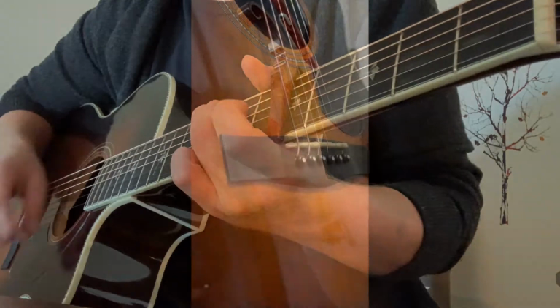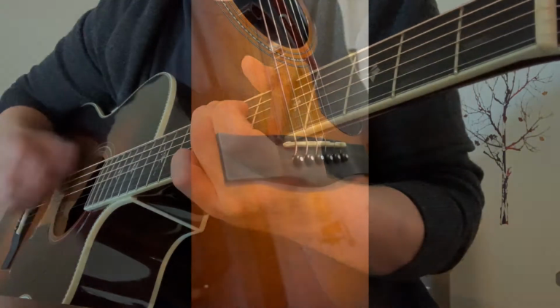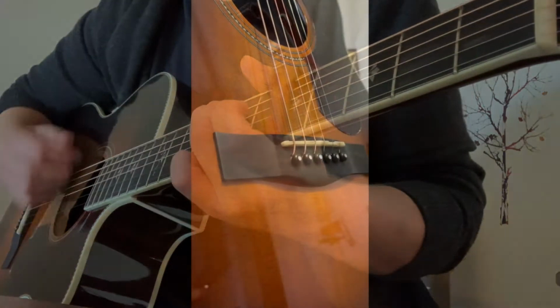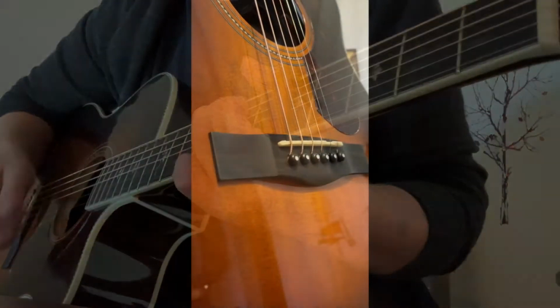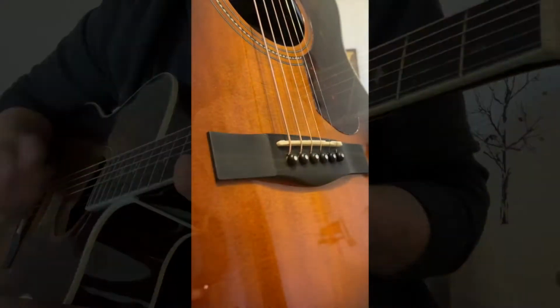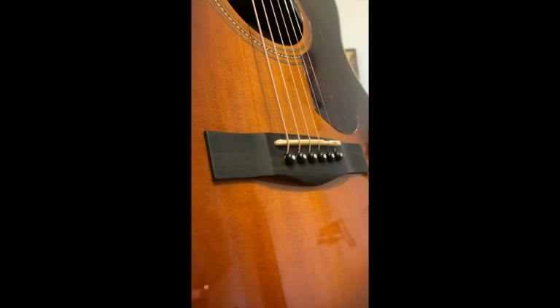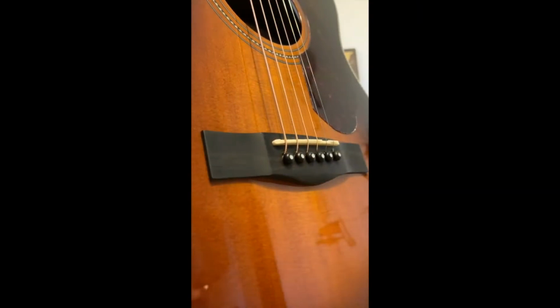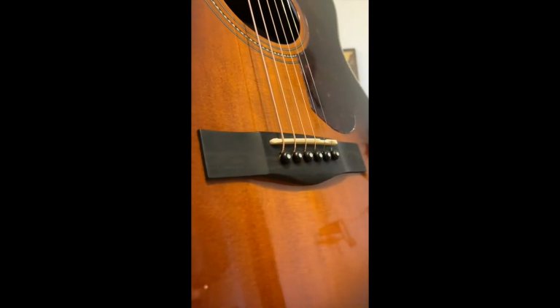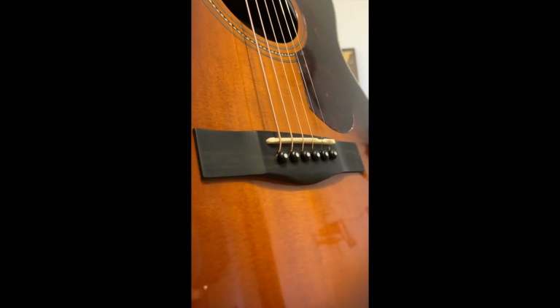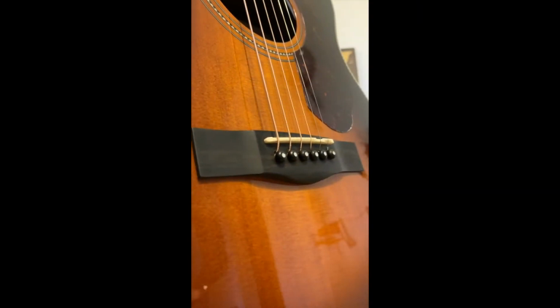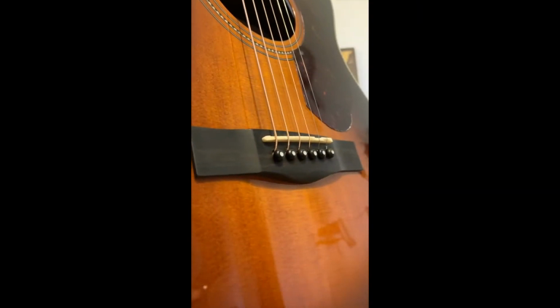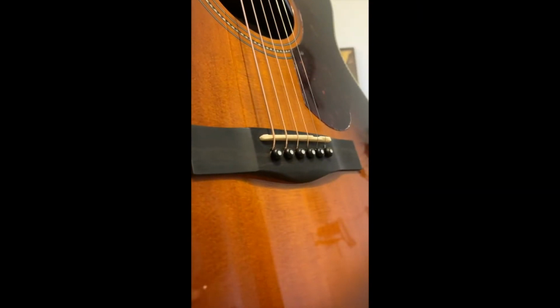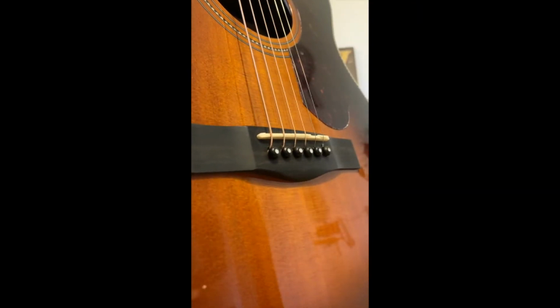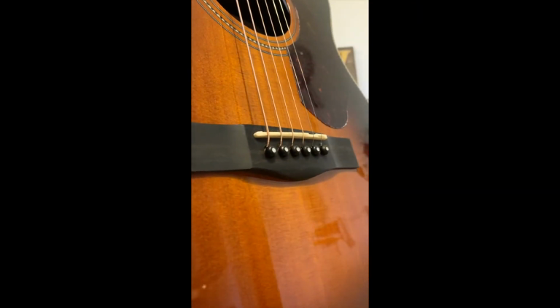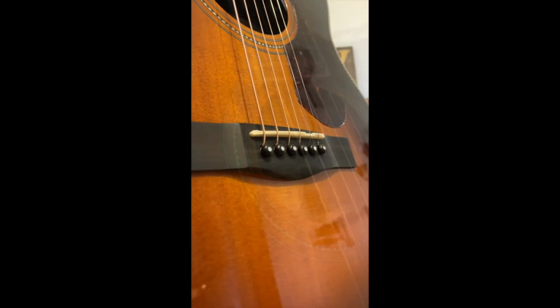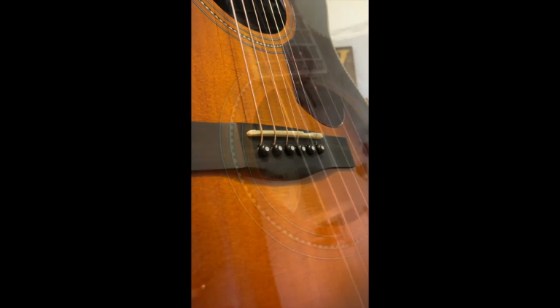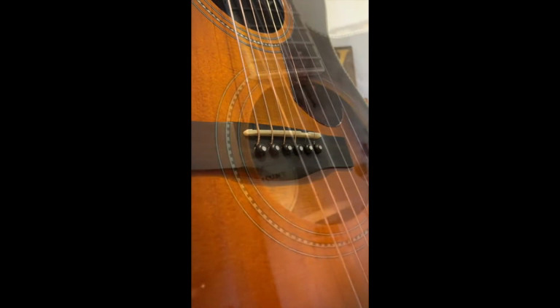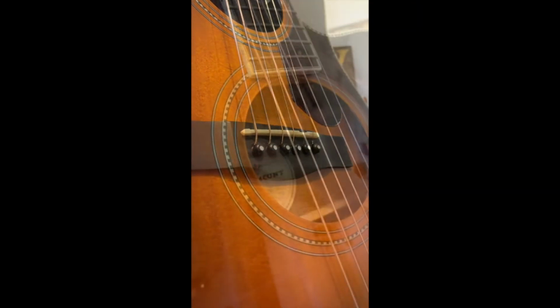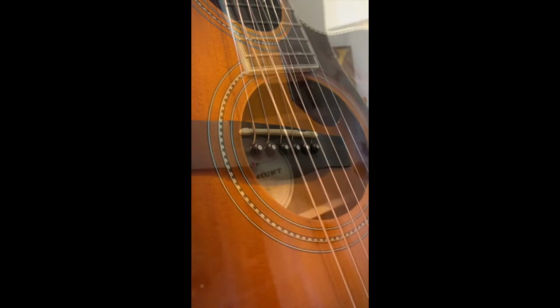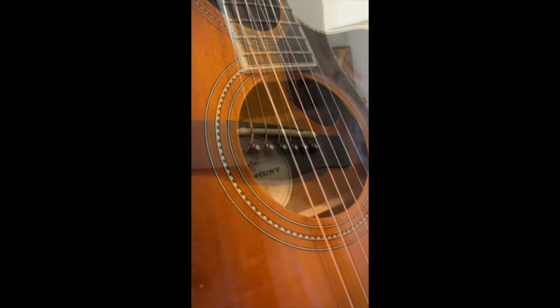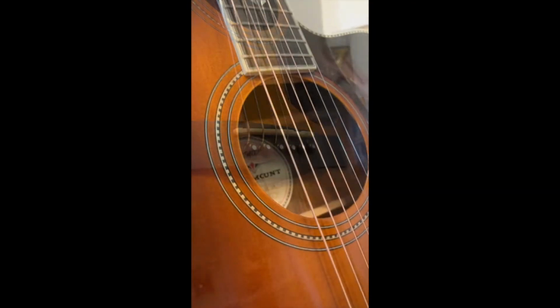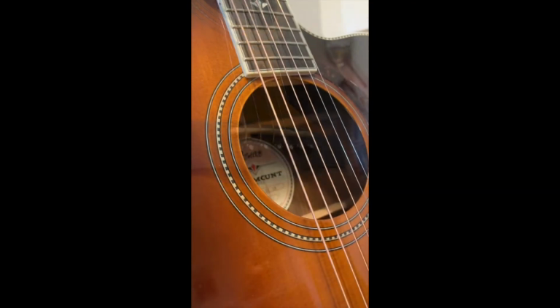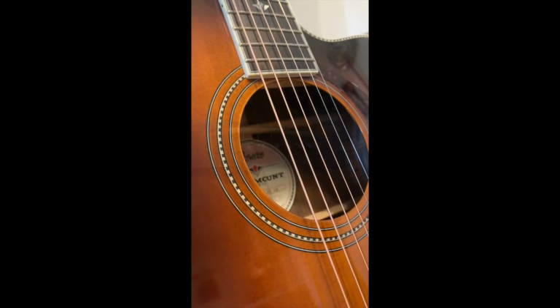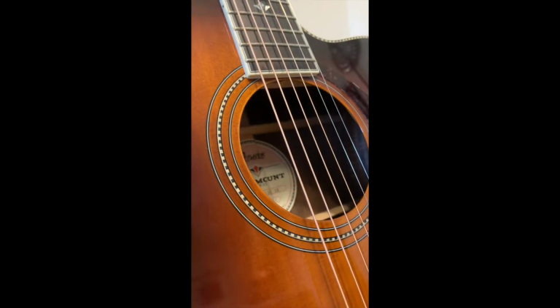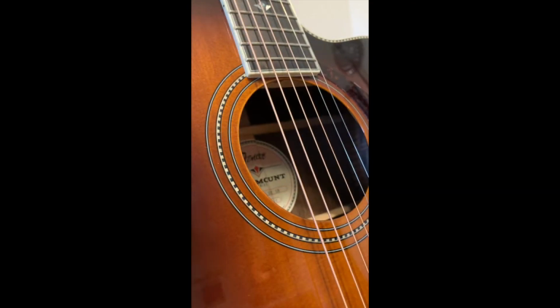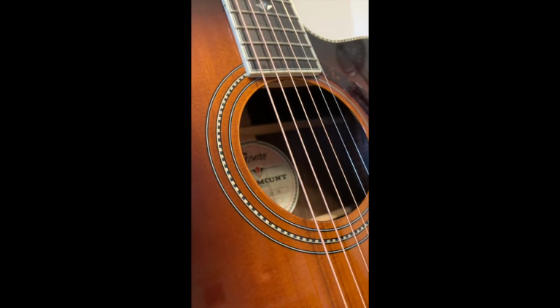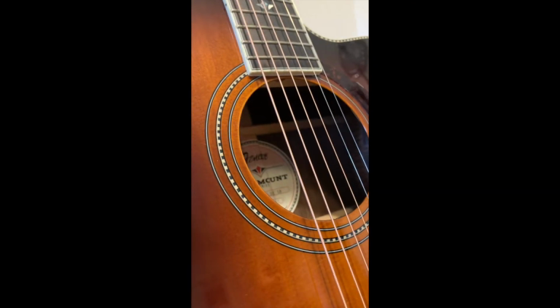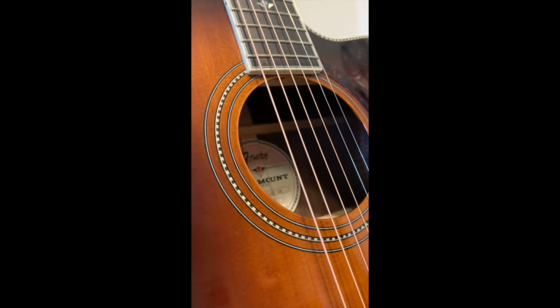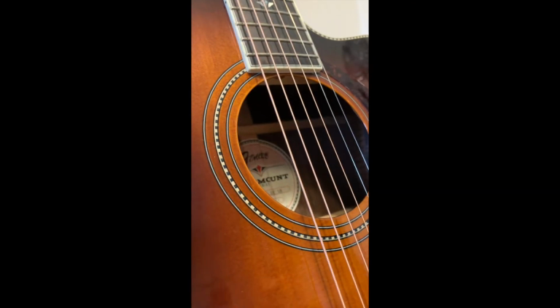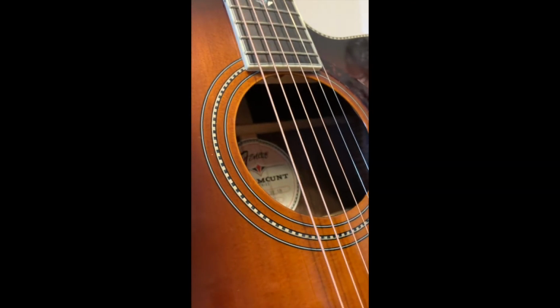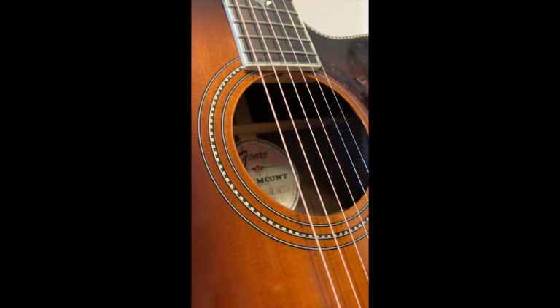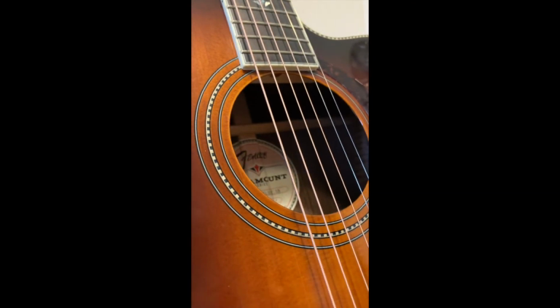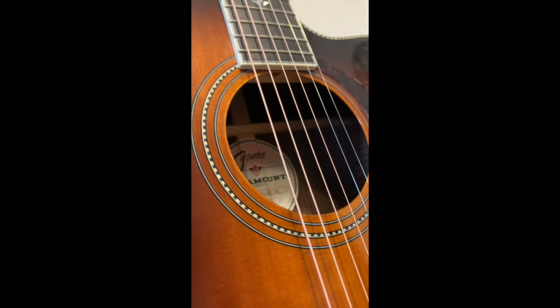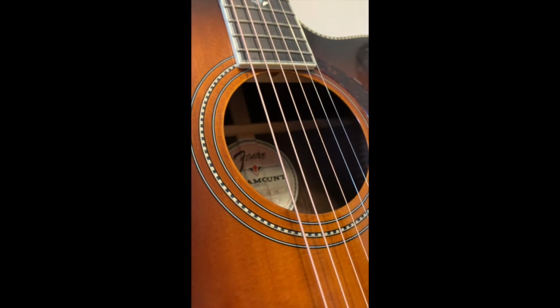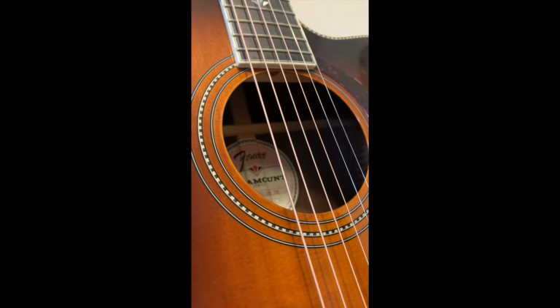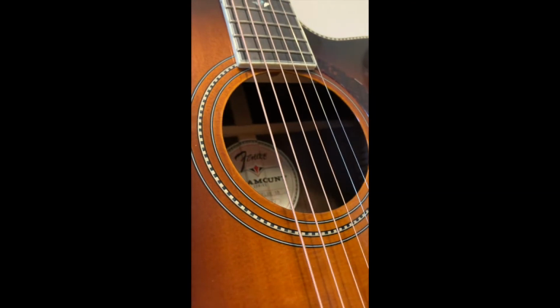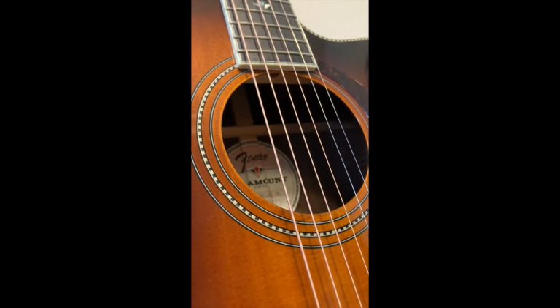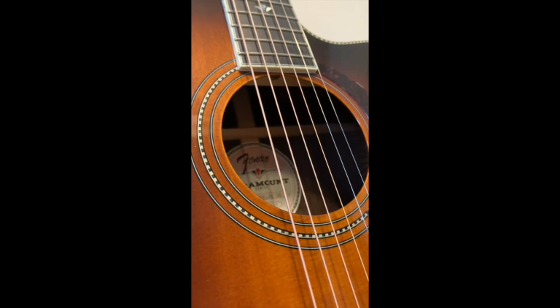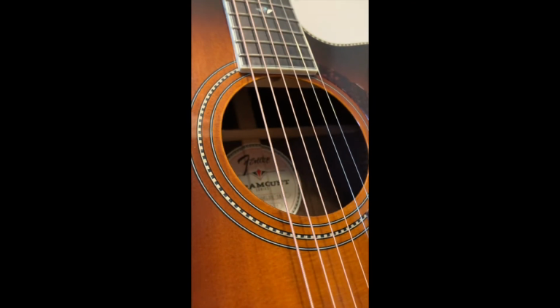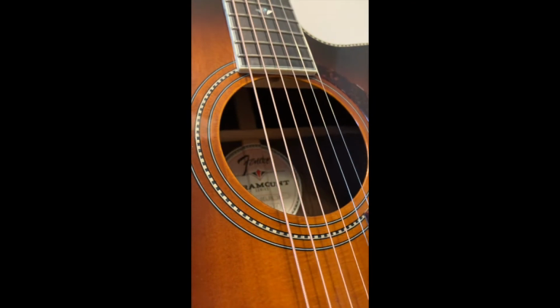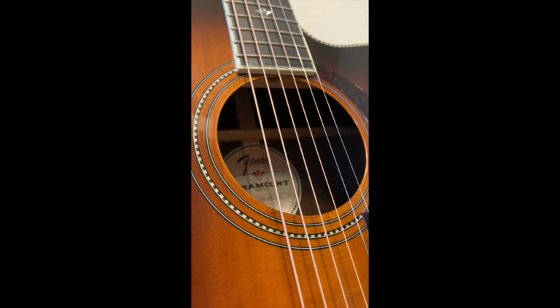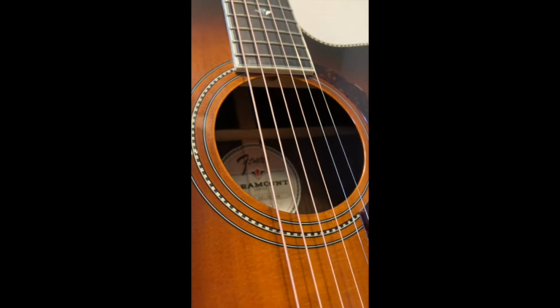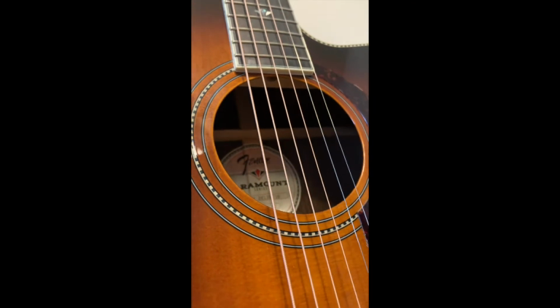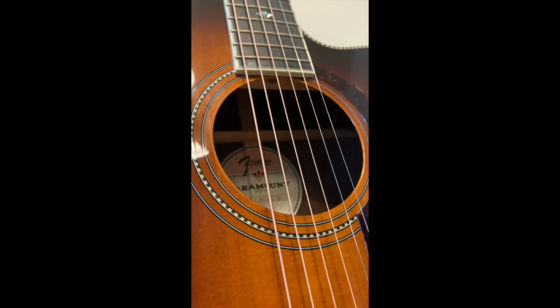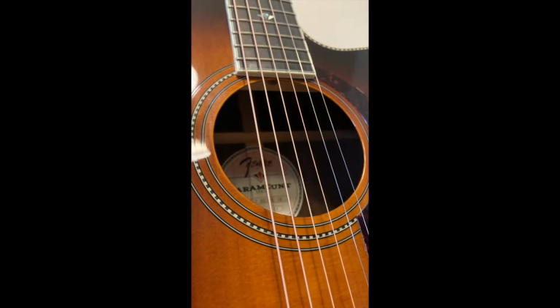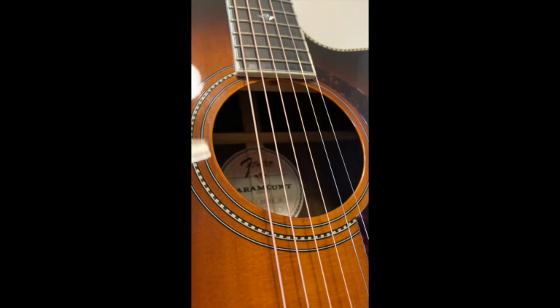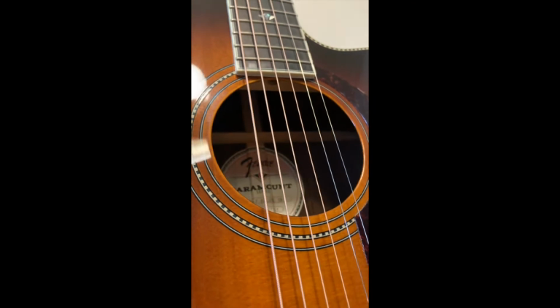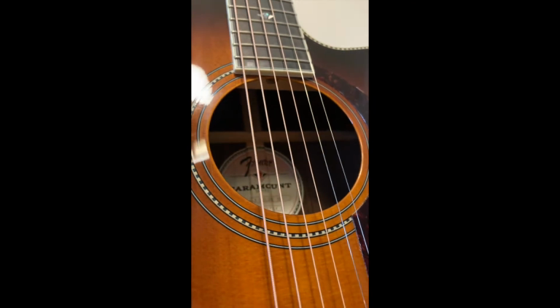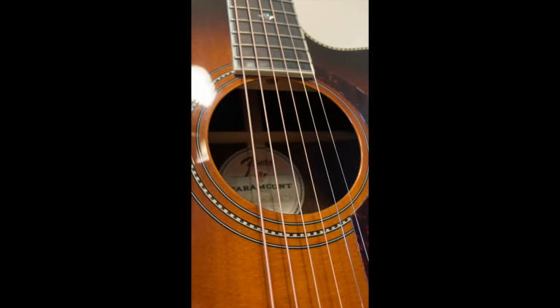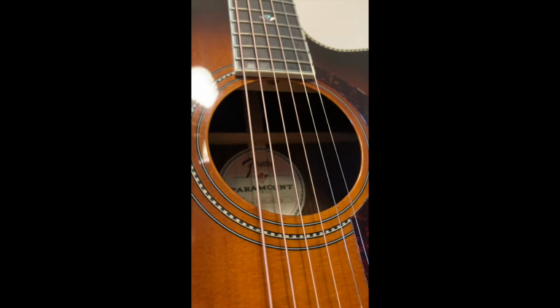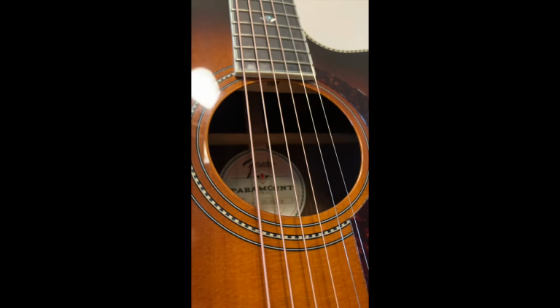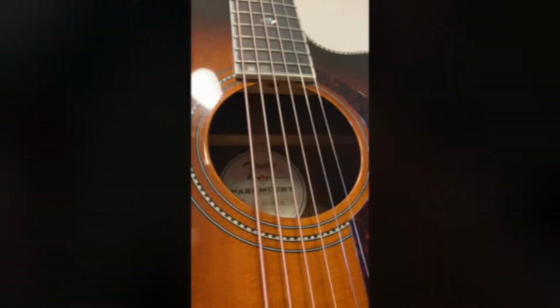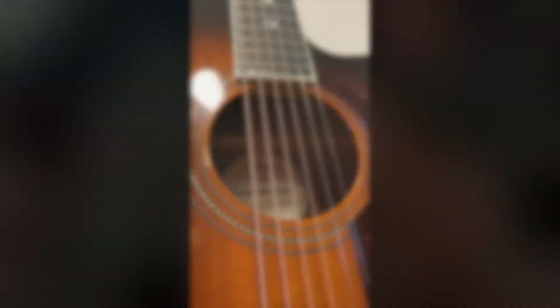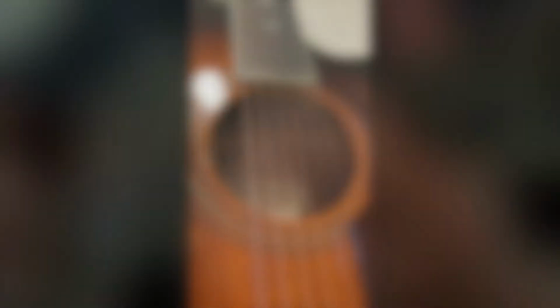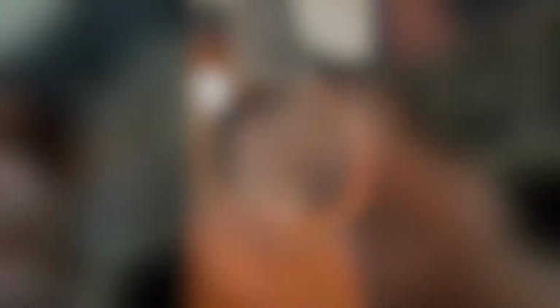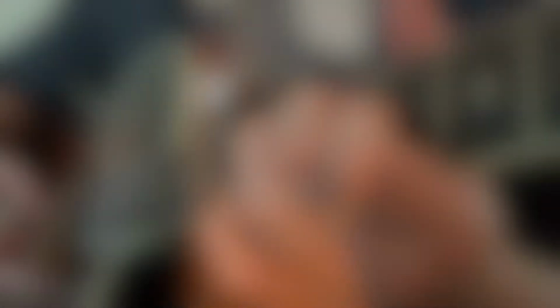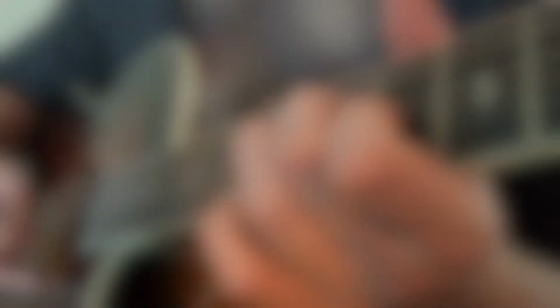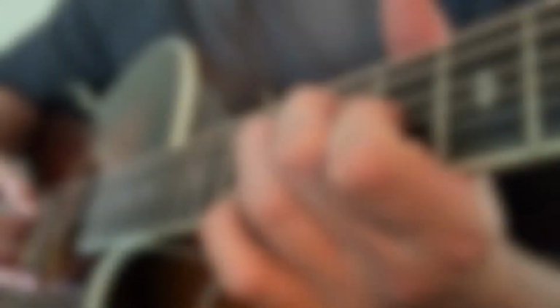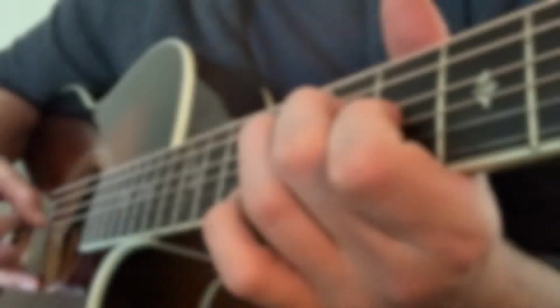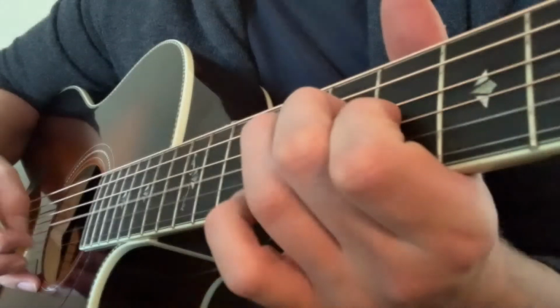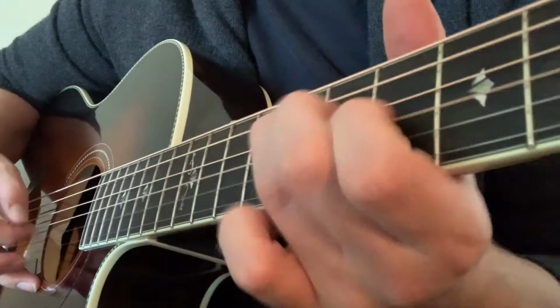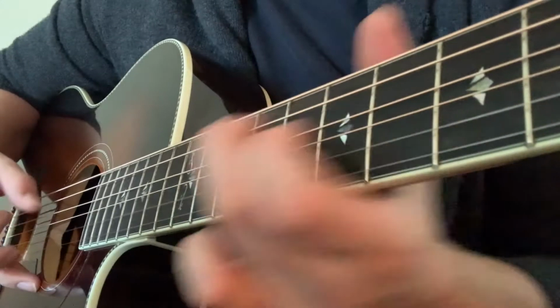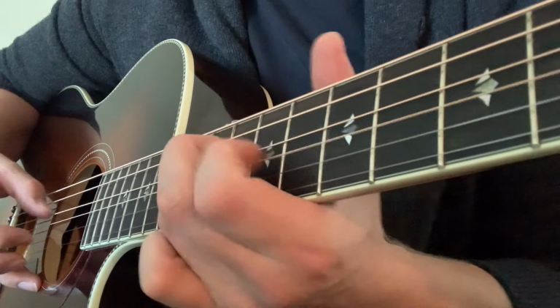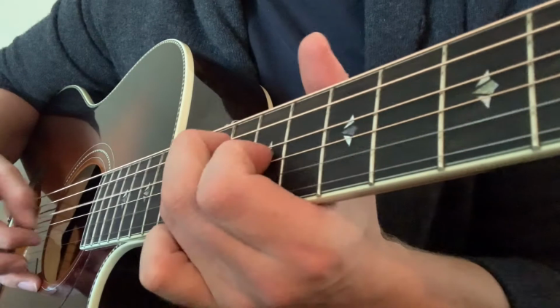The body is constructed of solid eastern Indian rosewood that produces both strong bass and clear trebles.